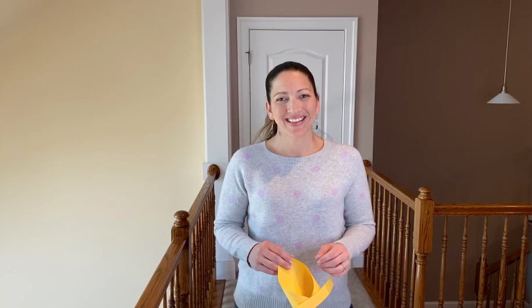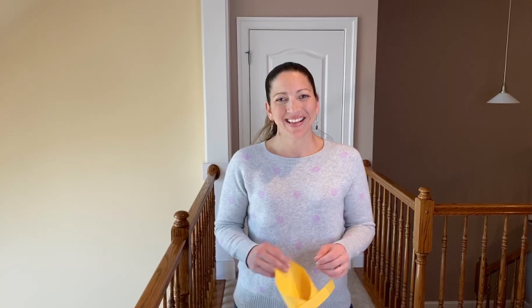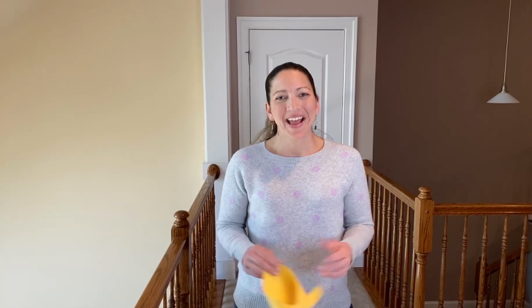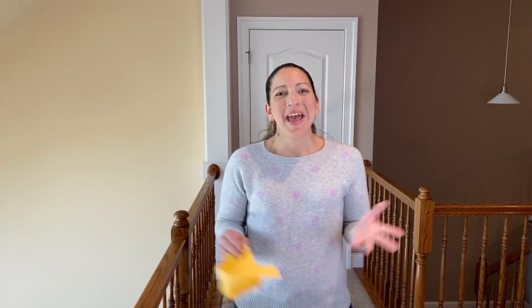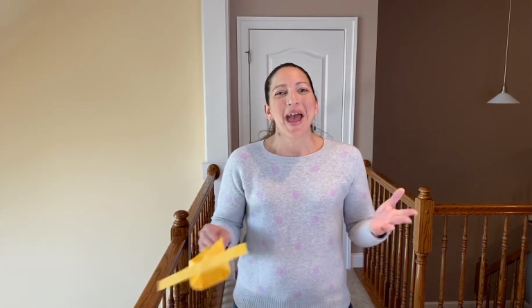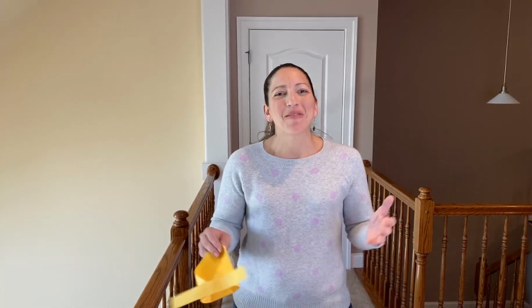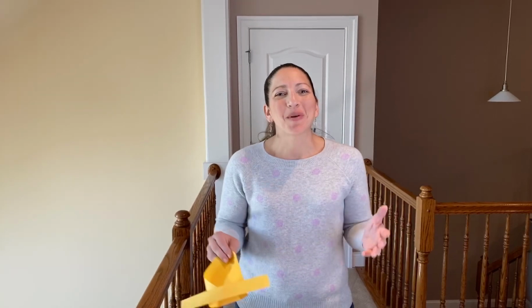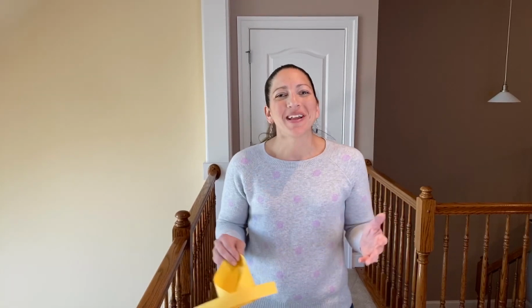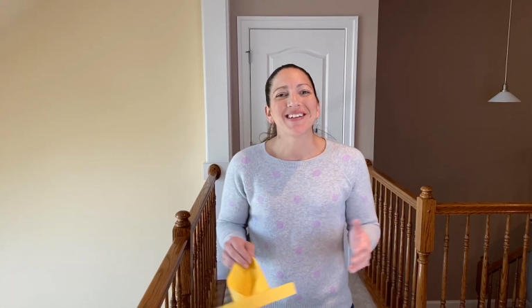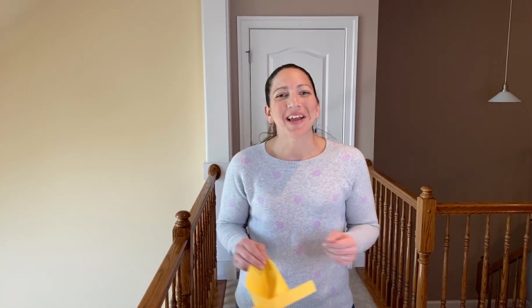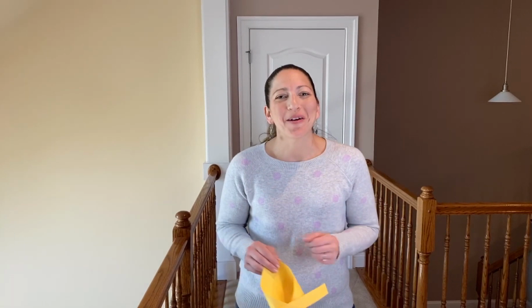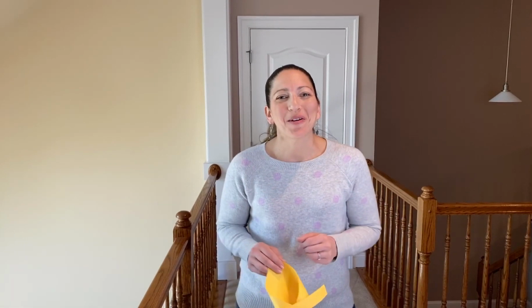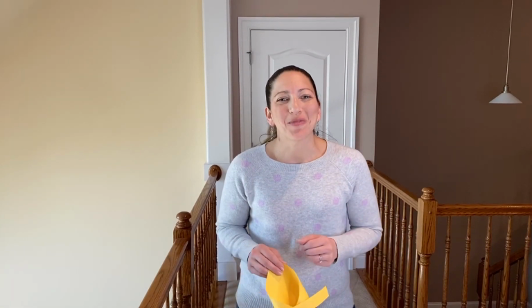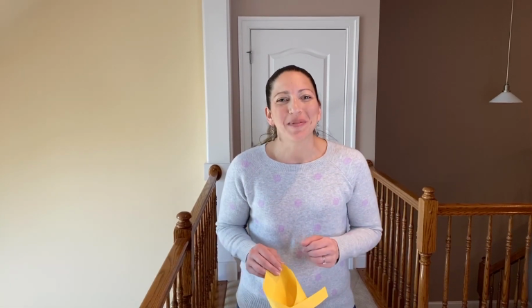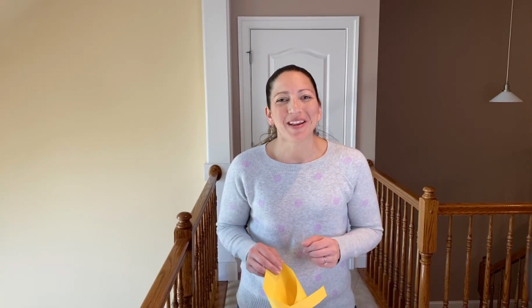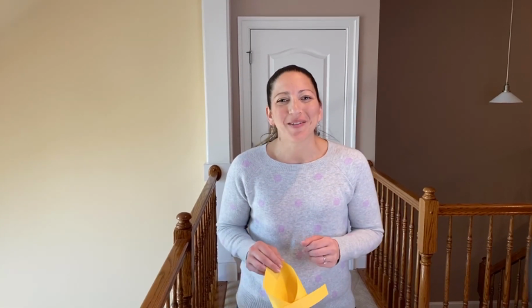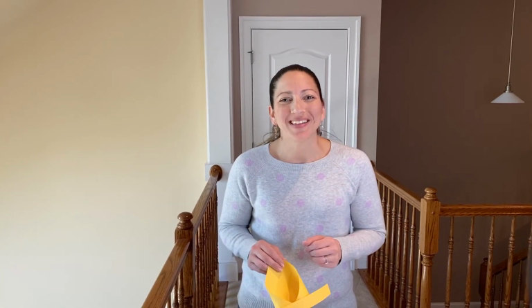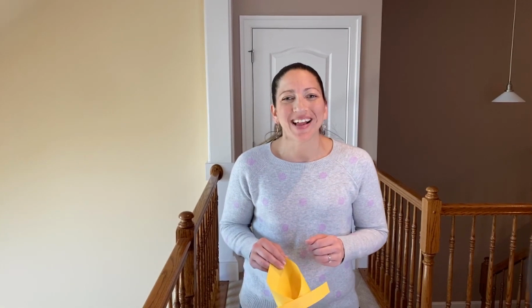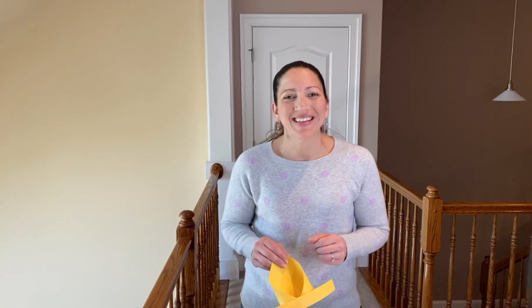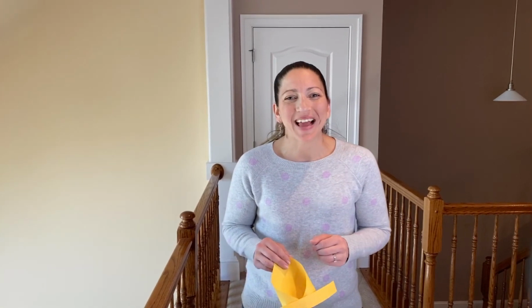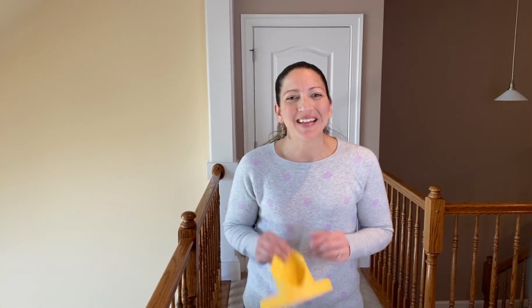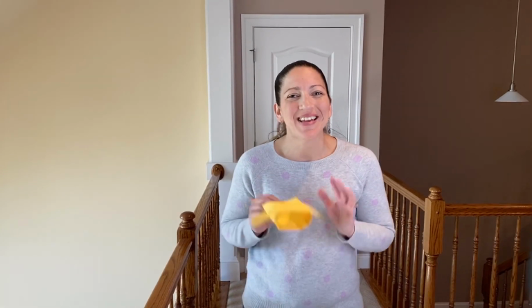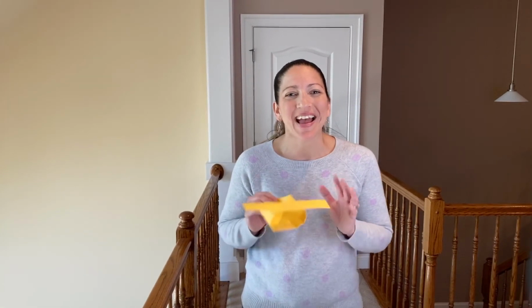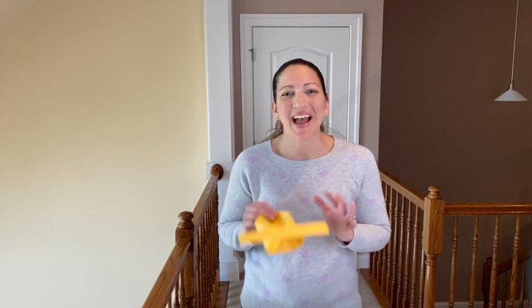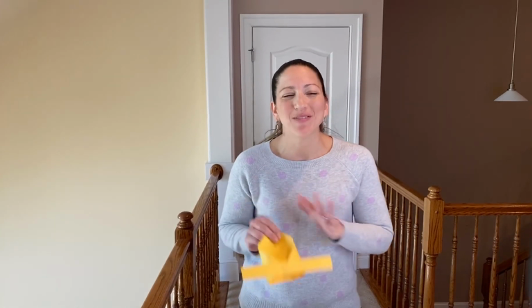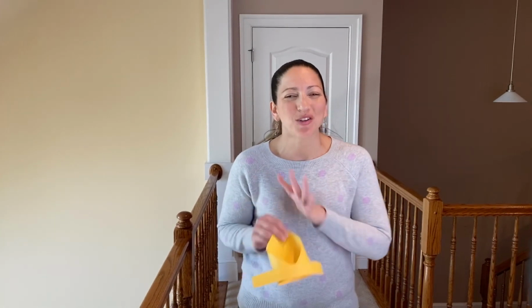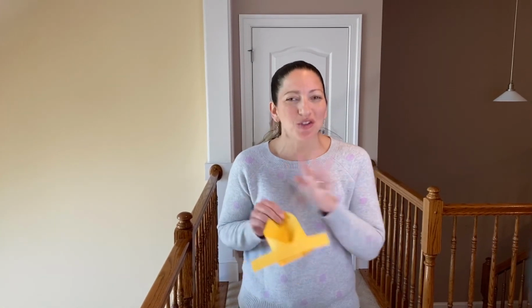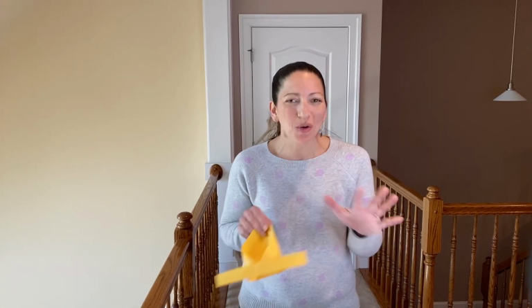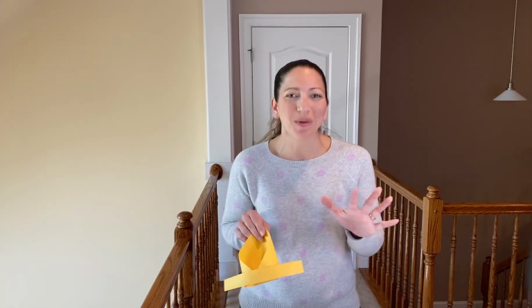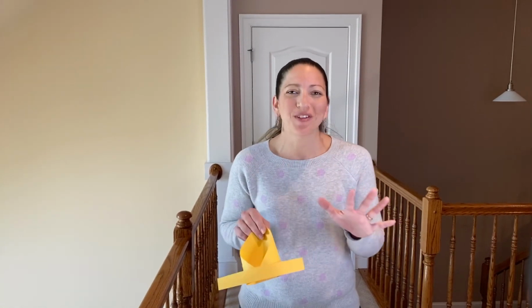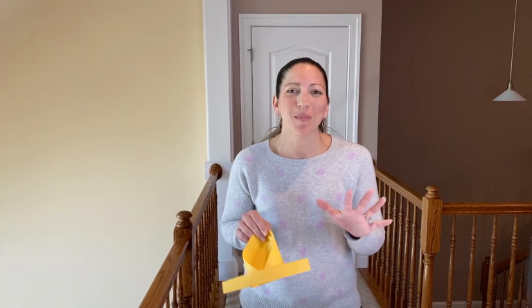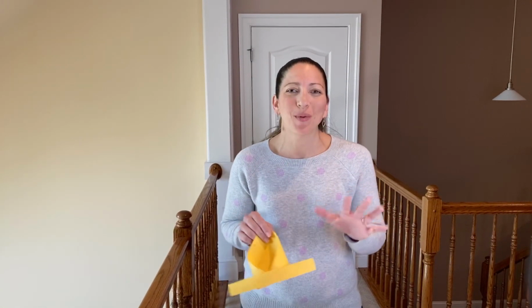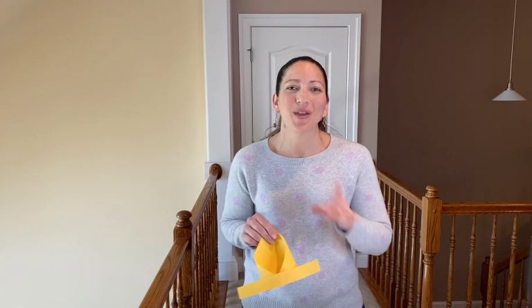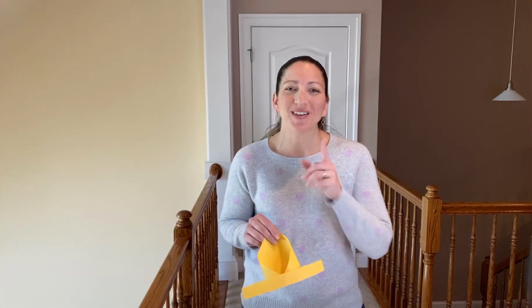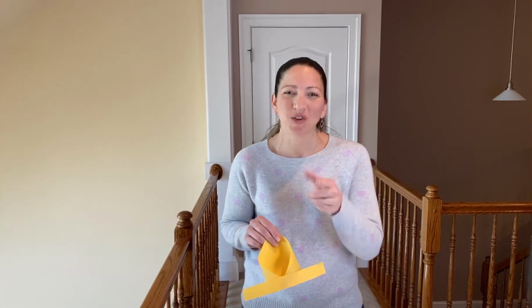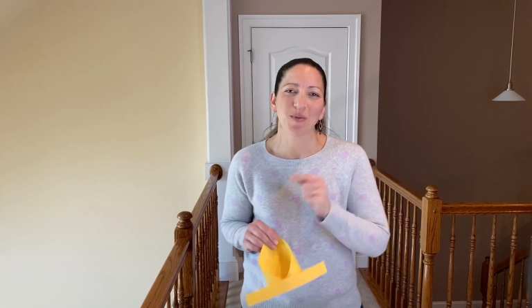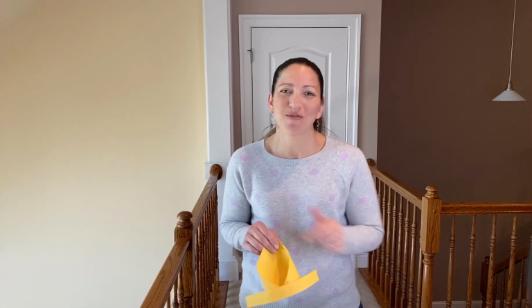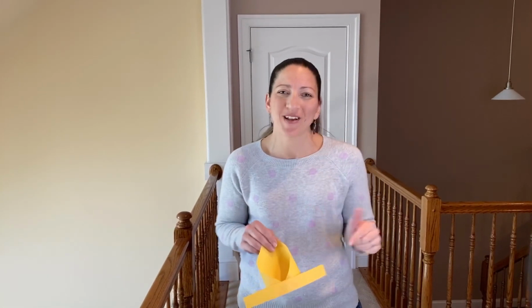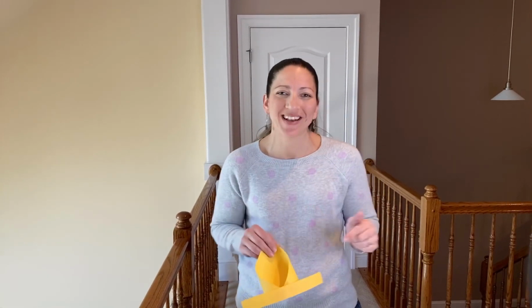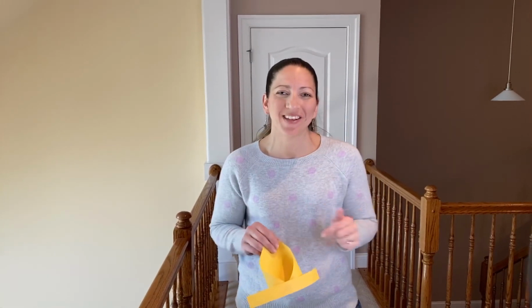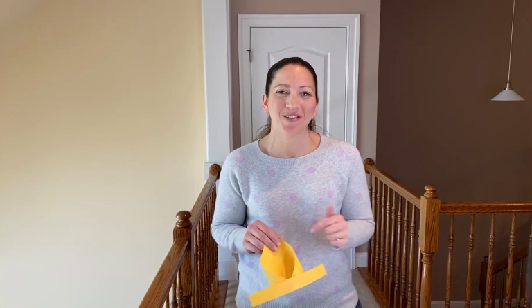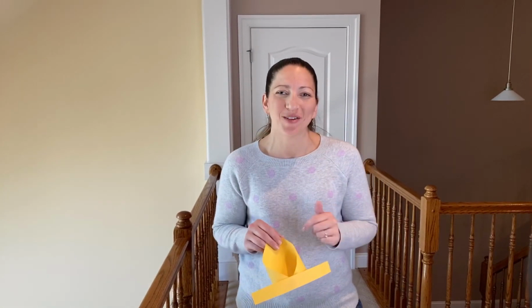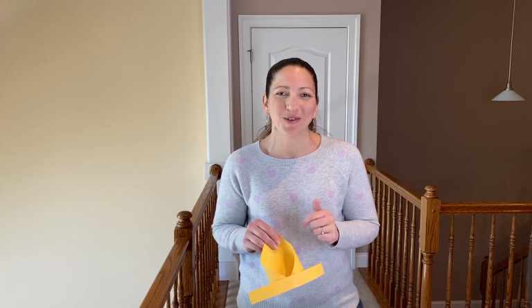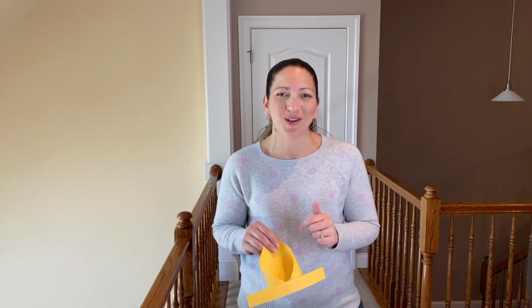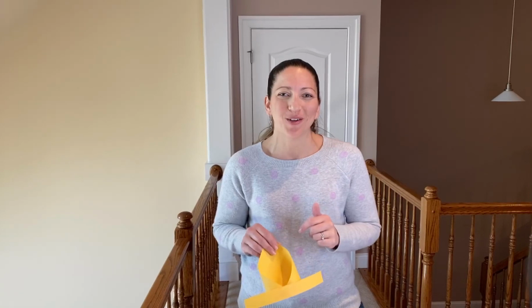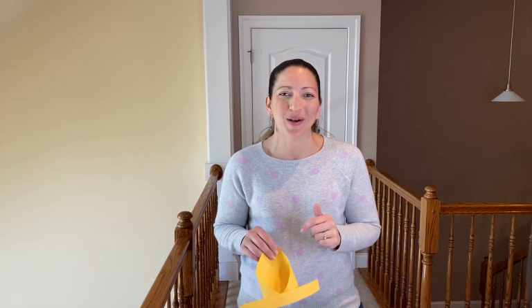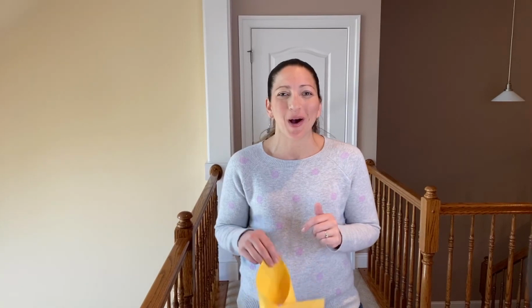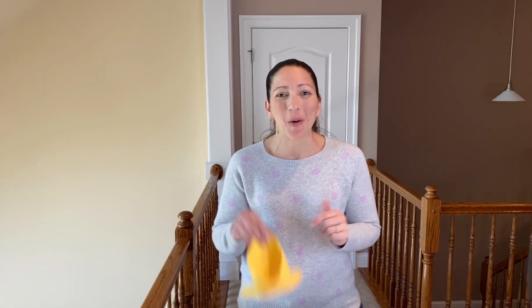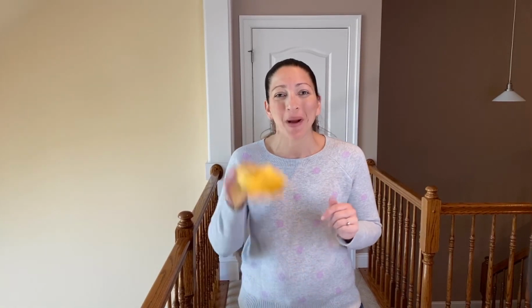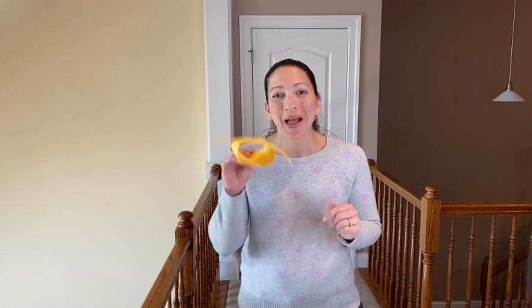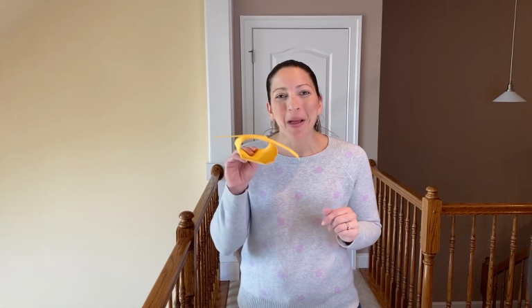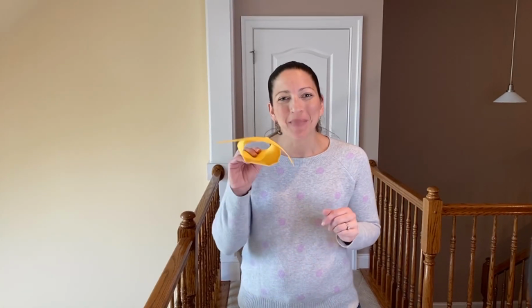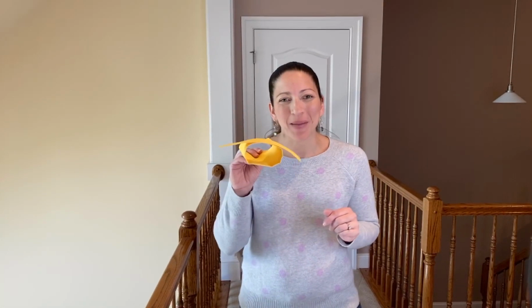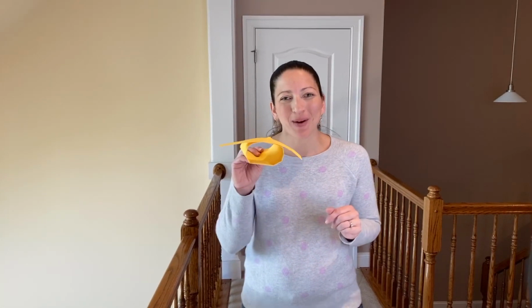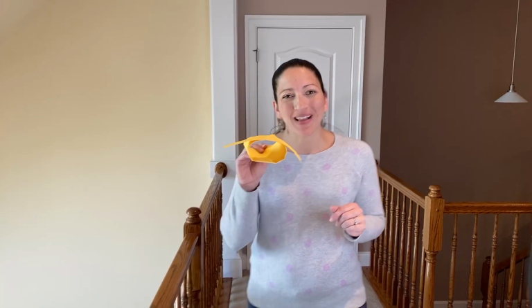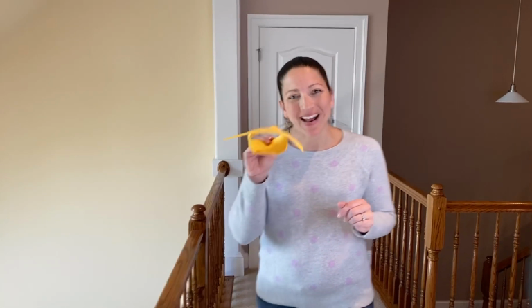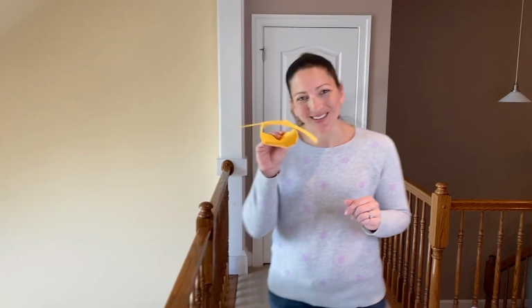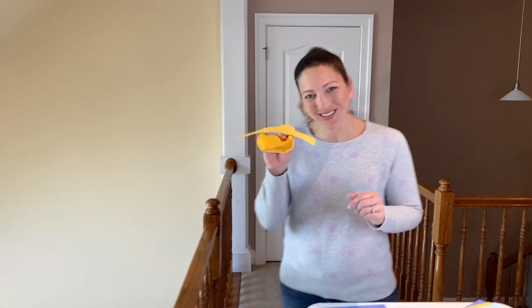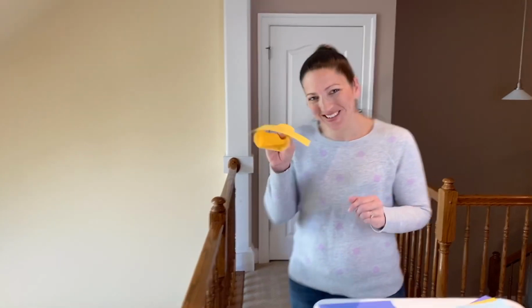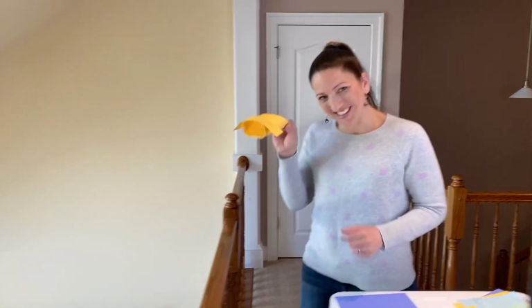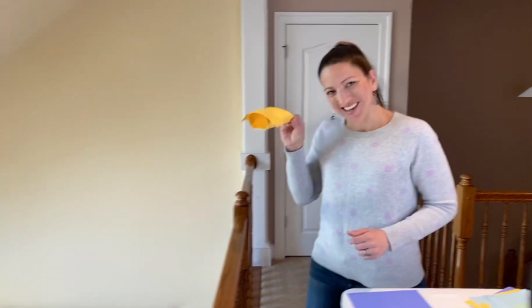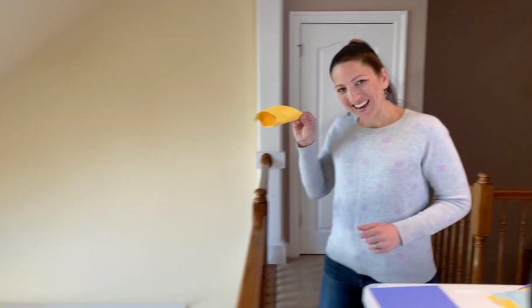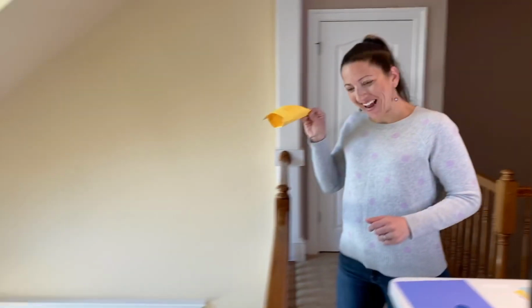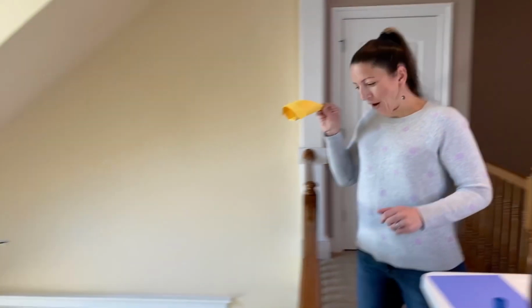Hey everyone, it's Erica from Nitty Gritty Science and today I have a super simple yet super fun activity for you to do at home. Paper gliders. Check it out.